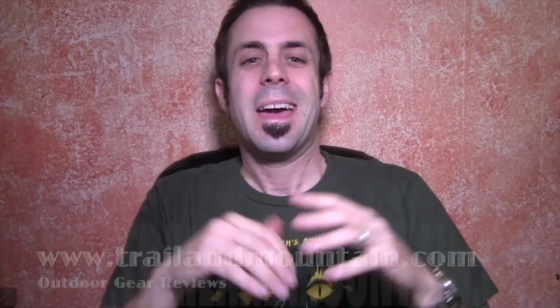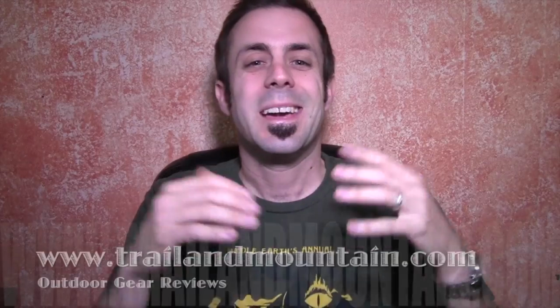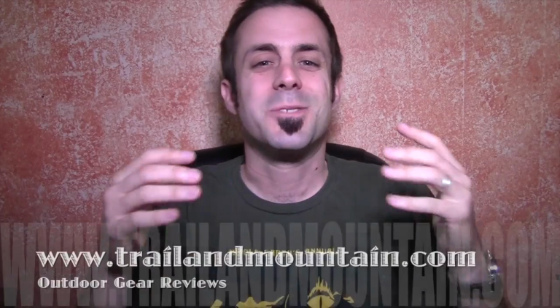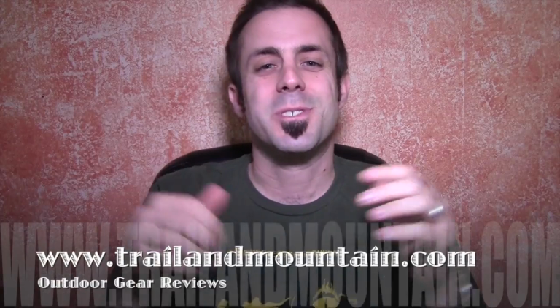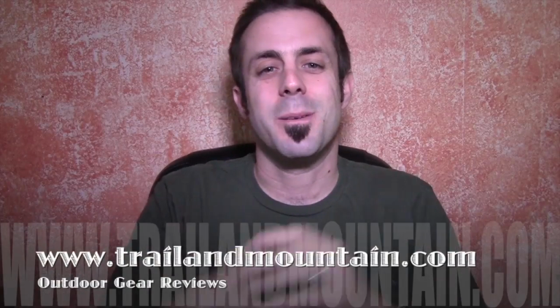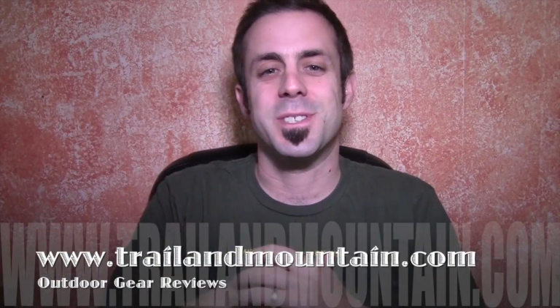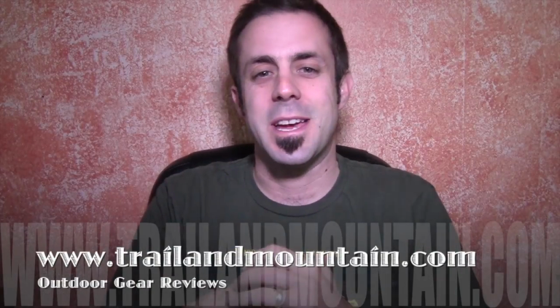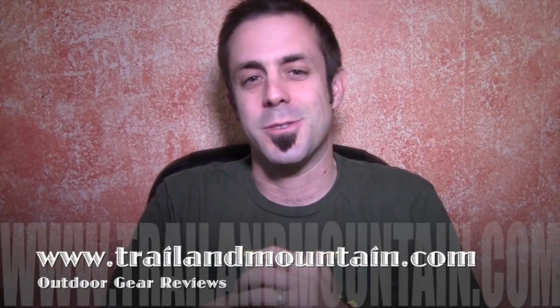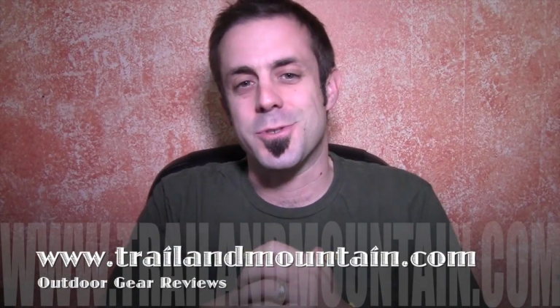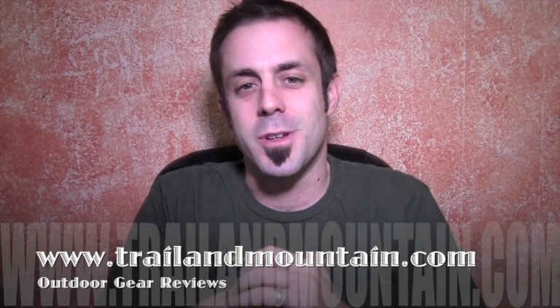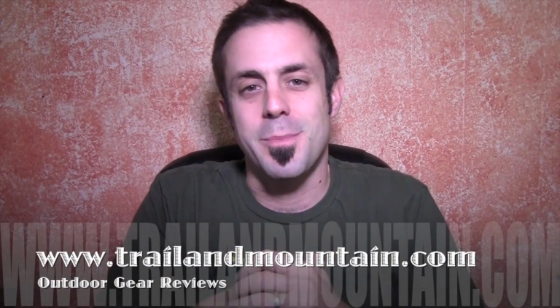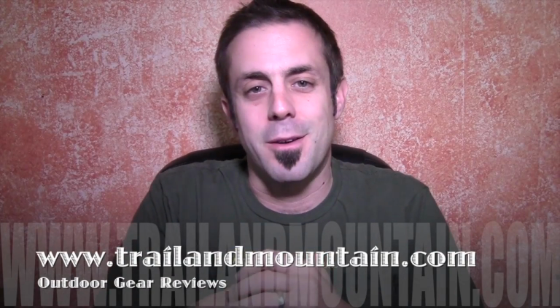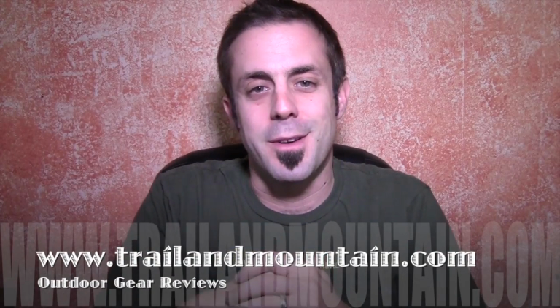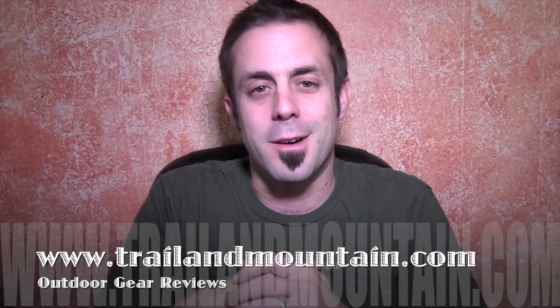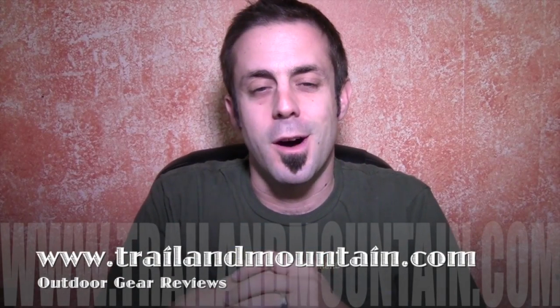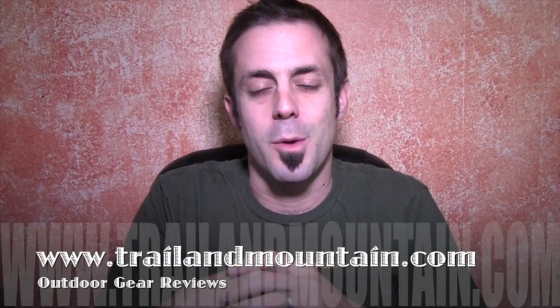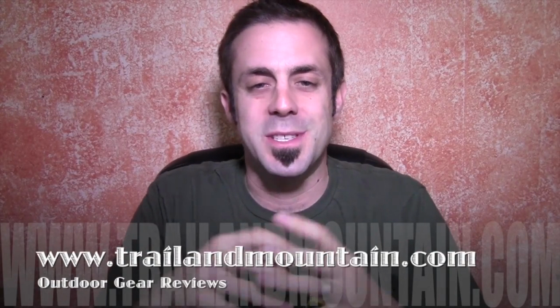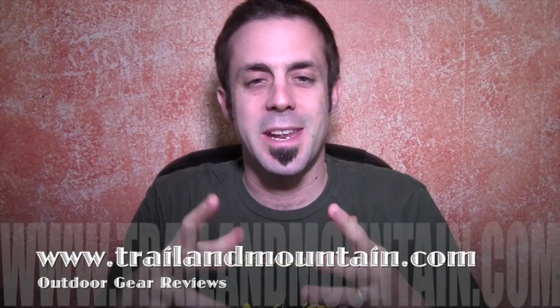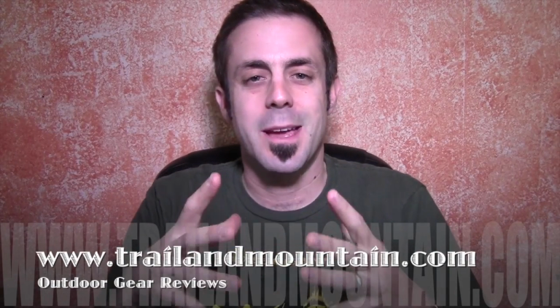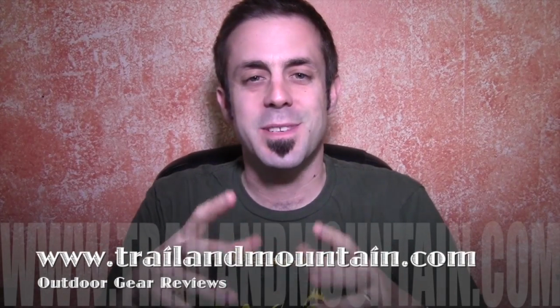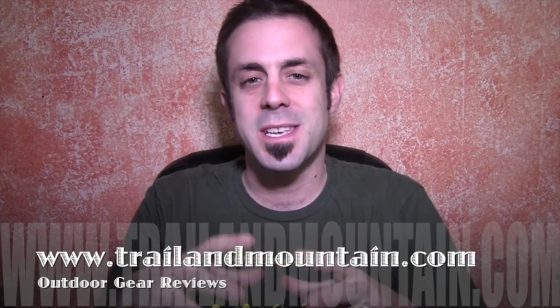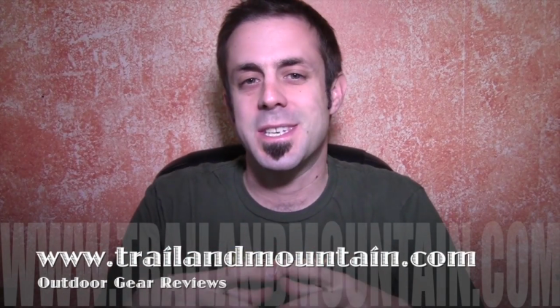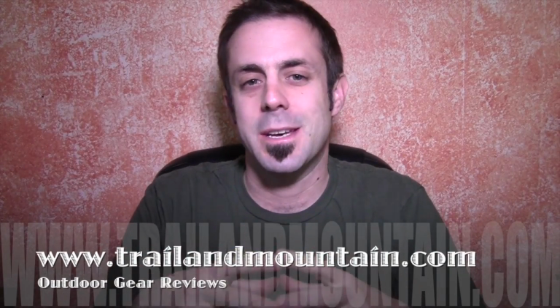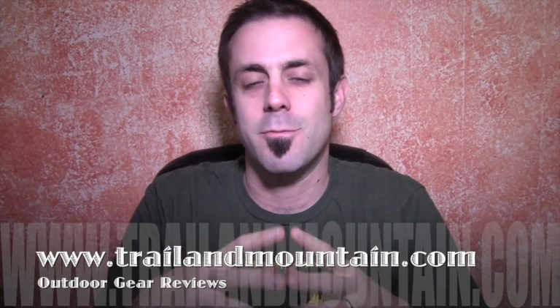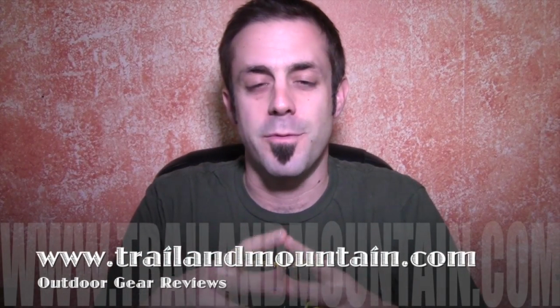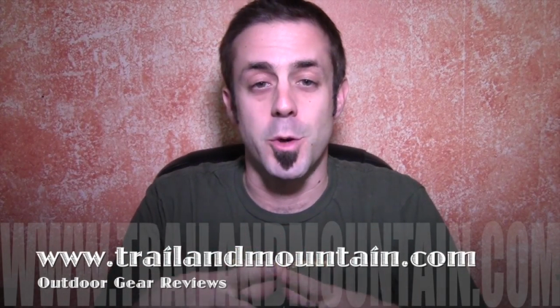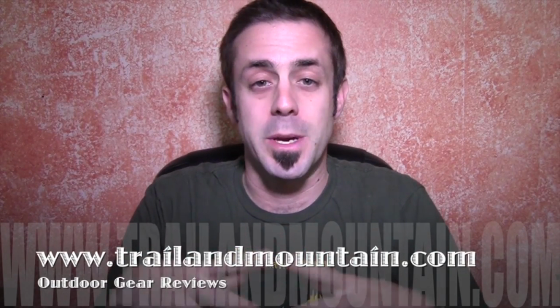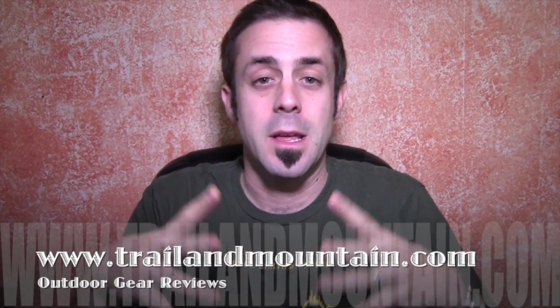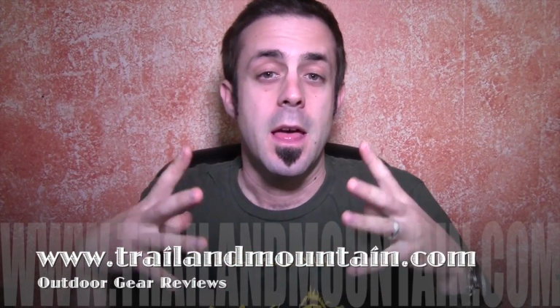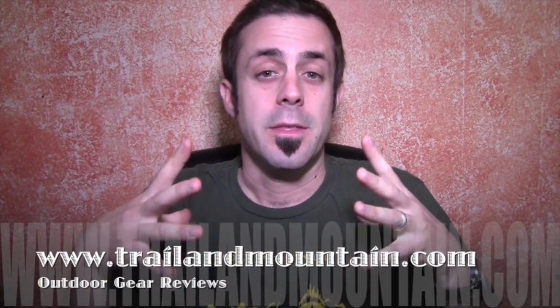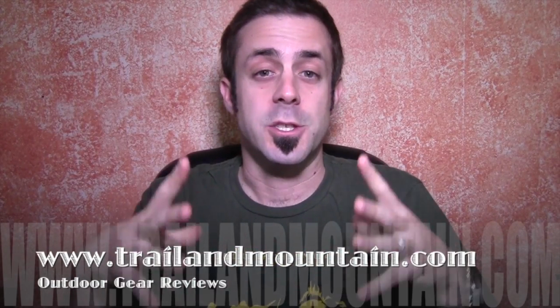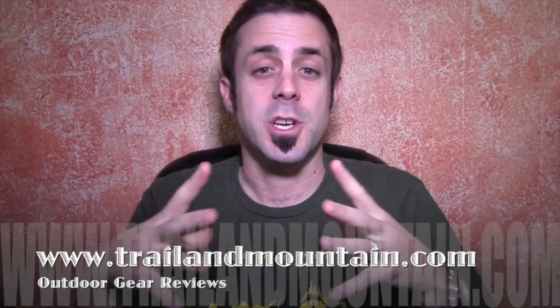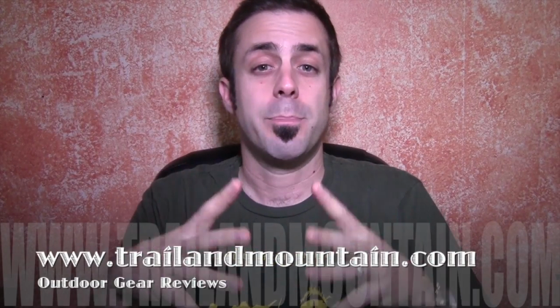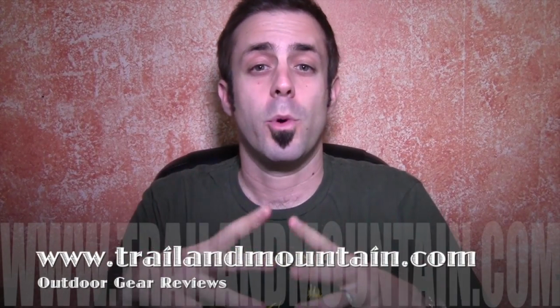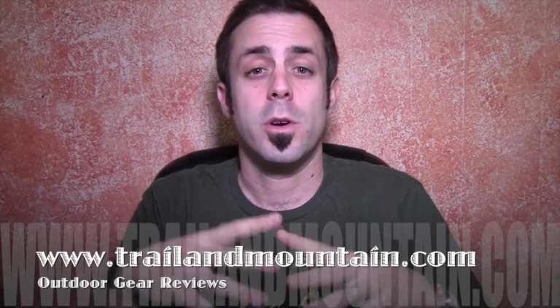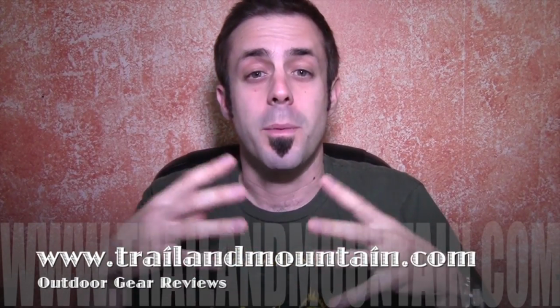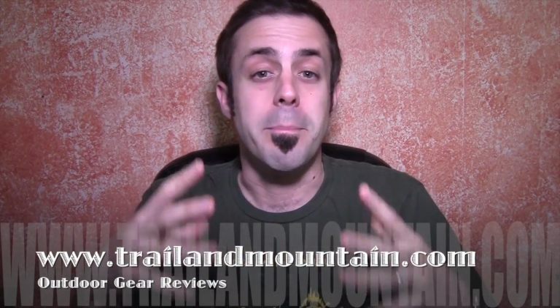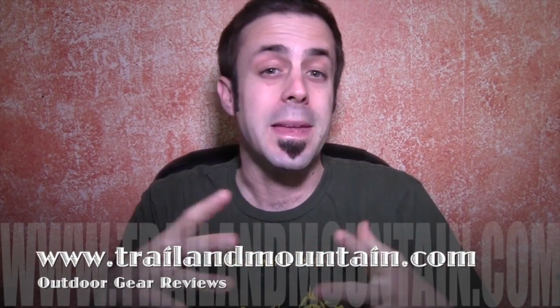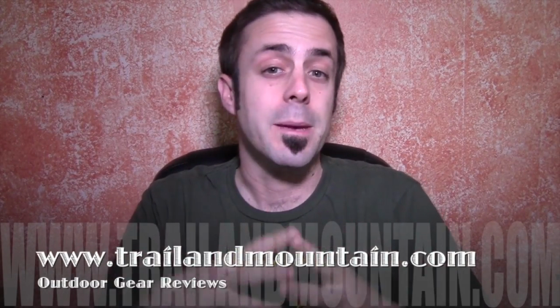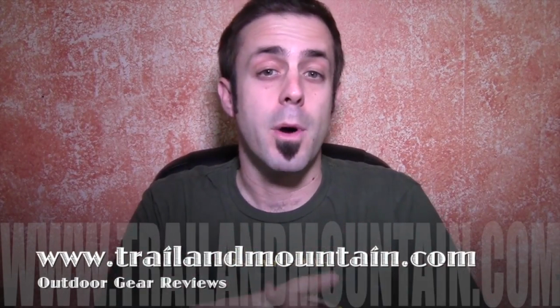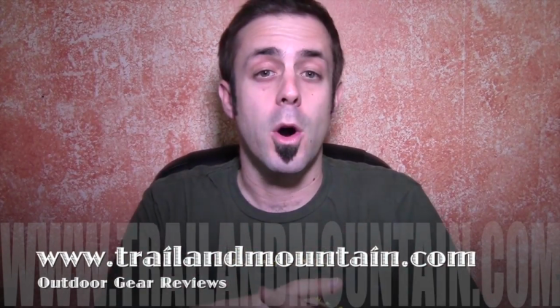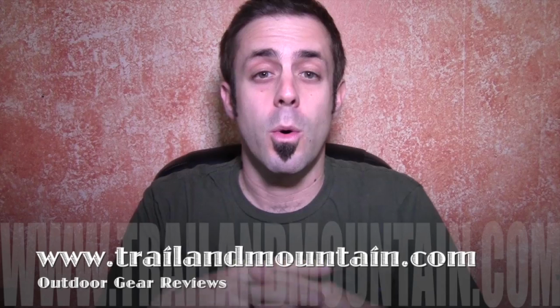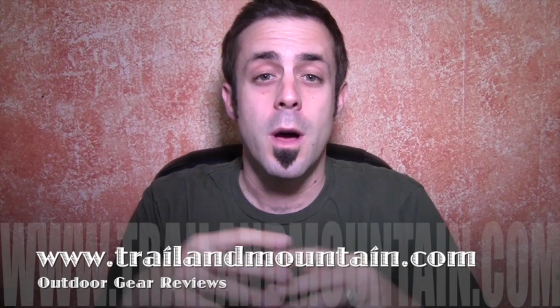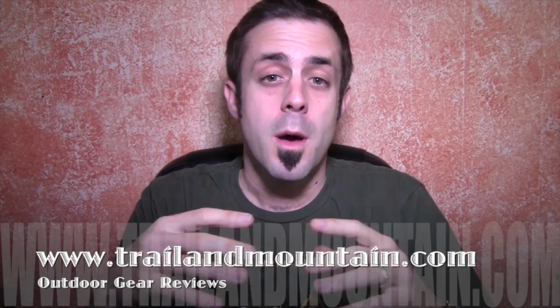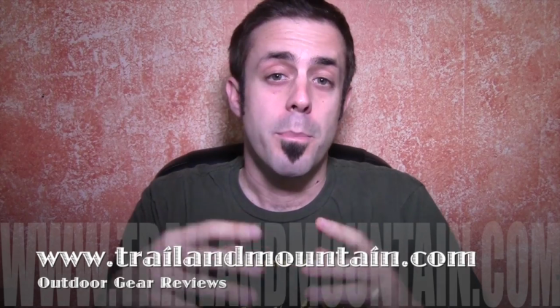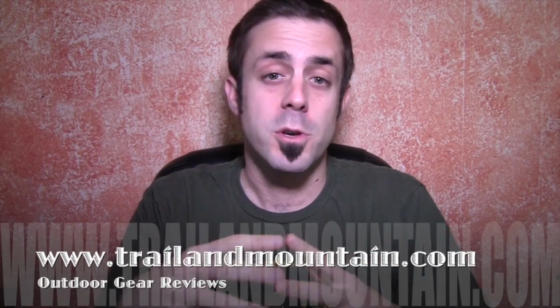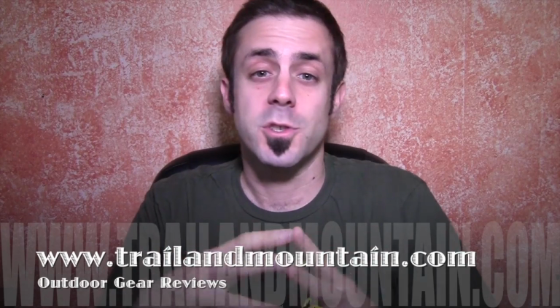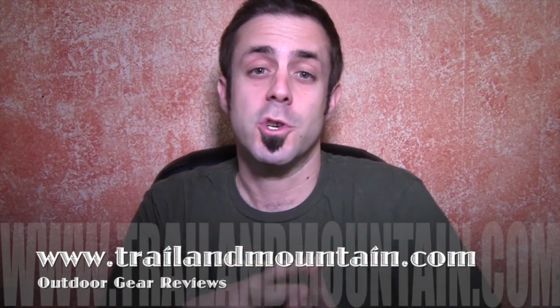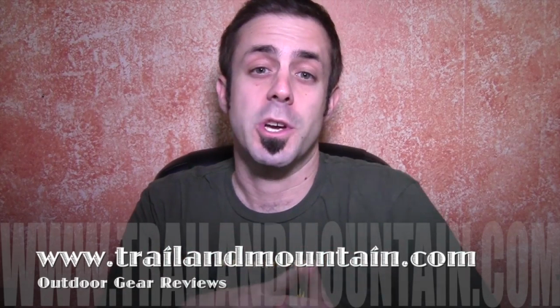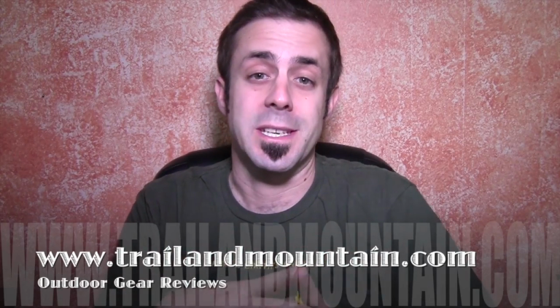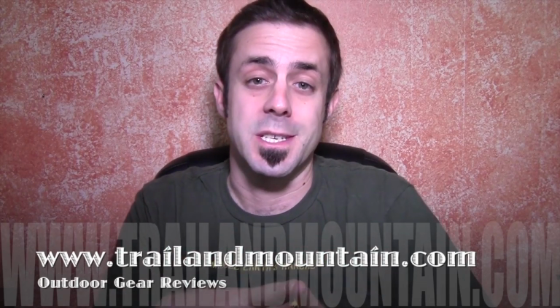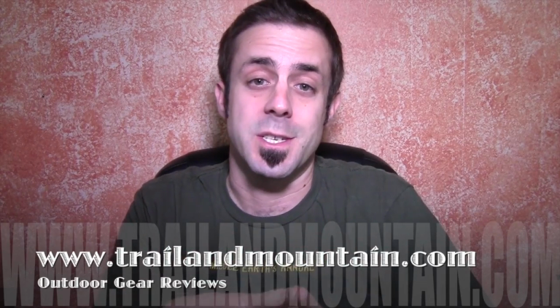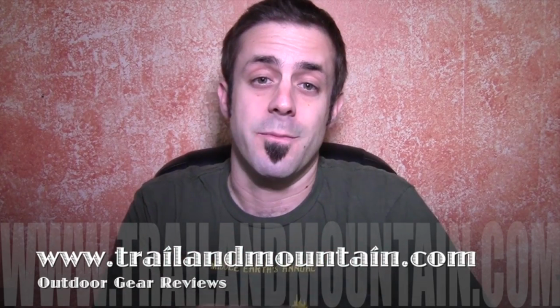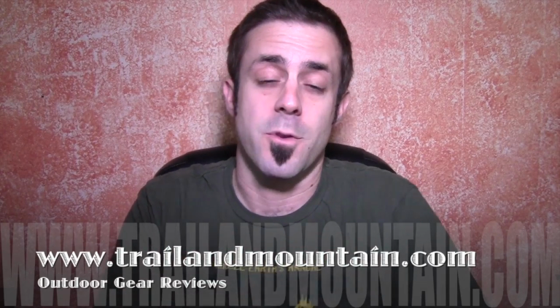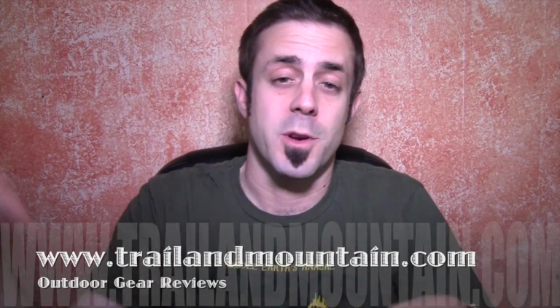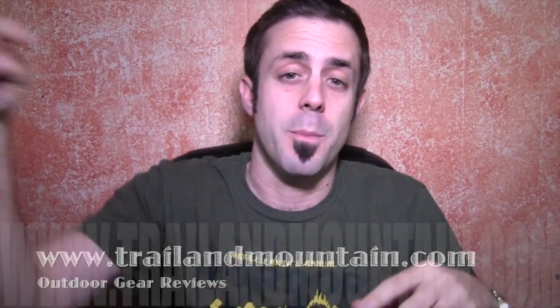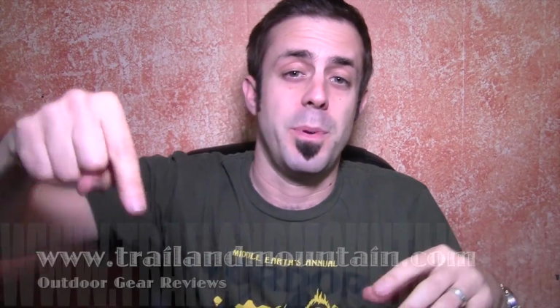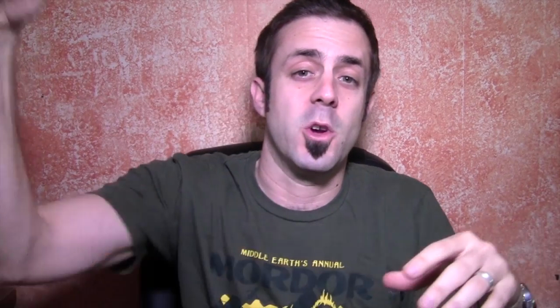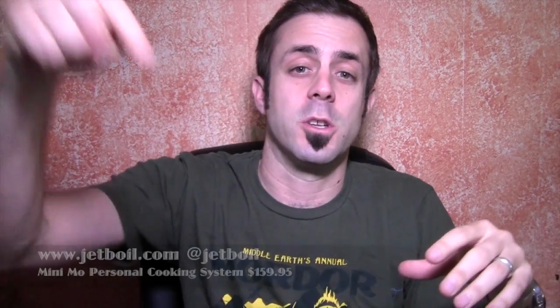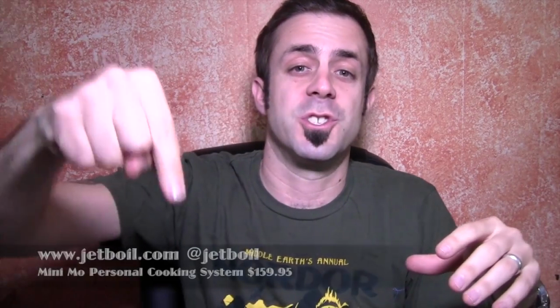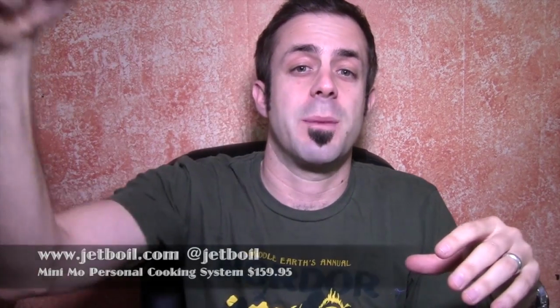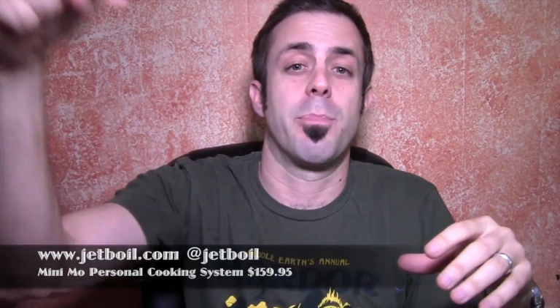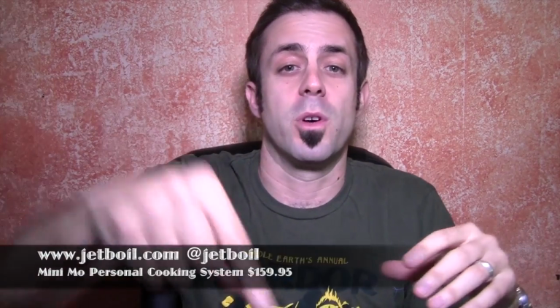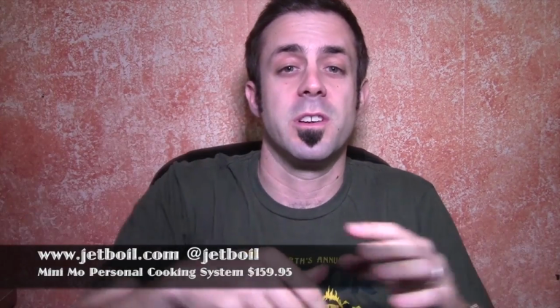Hey guys, what's up? It's Daniel with TrailerMountain.com and today I'm testing and reviewing the Jetboil Mini Moe Personal Cooking System from a company called Jetboil.